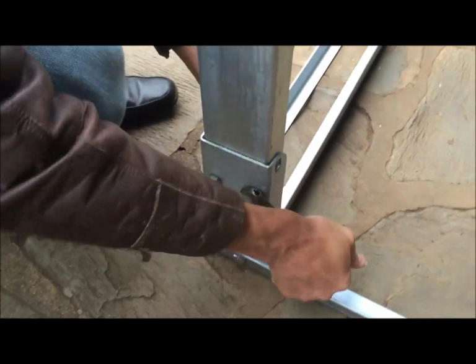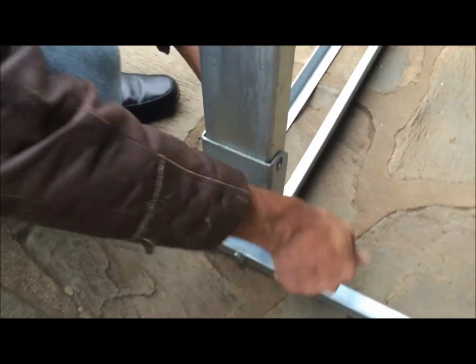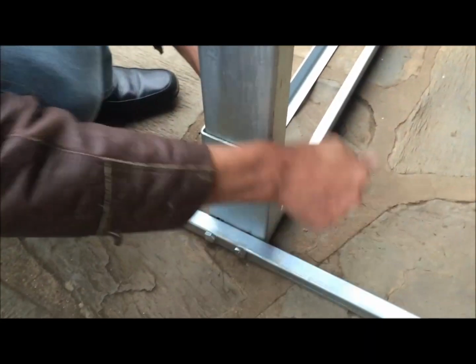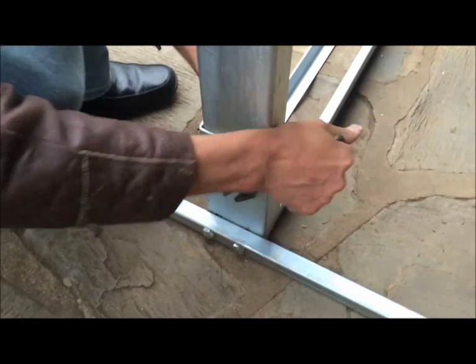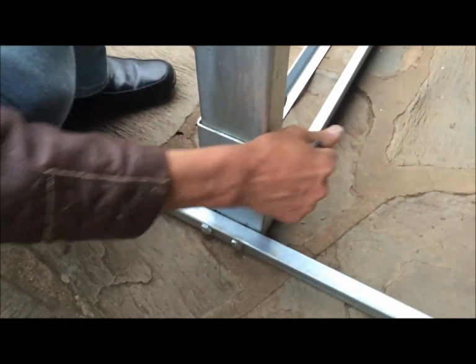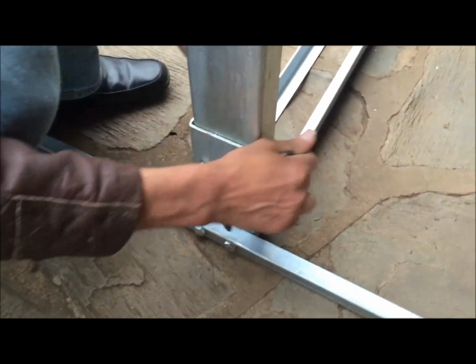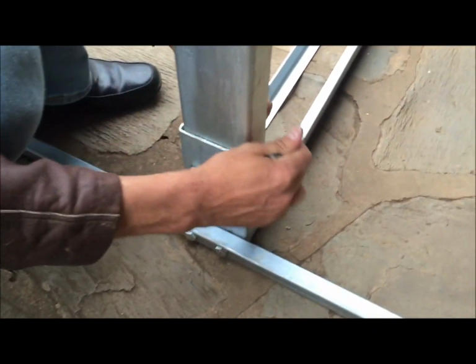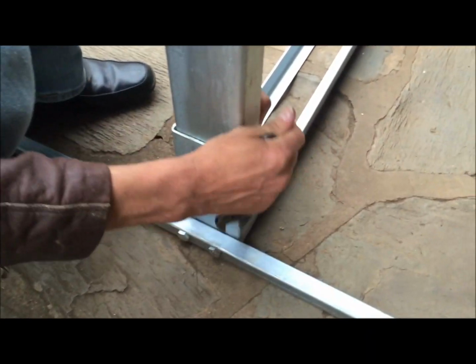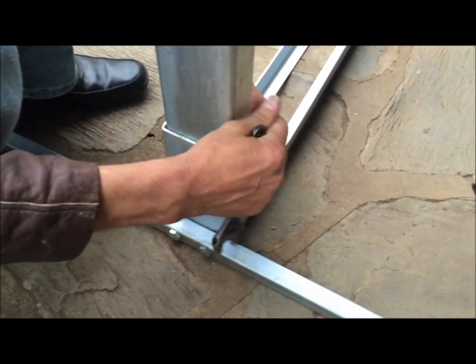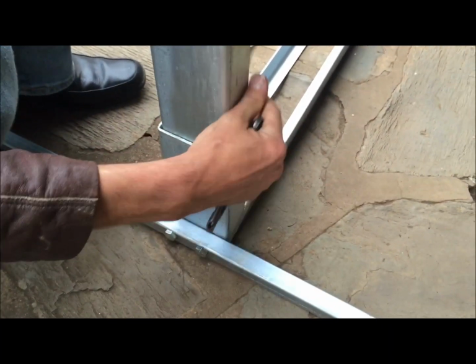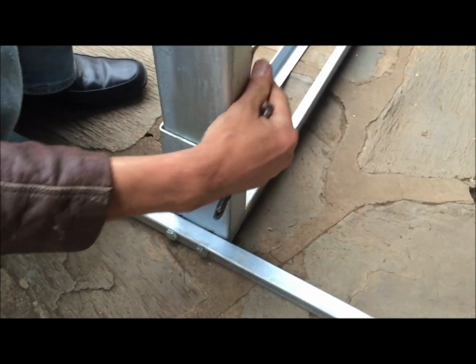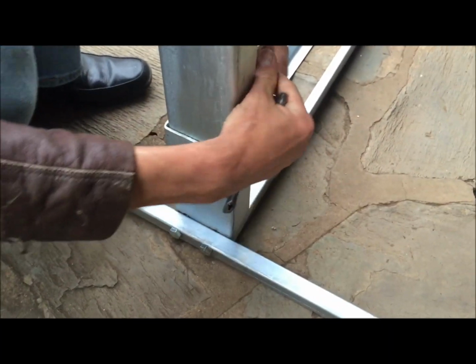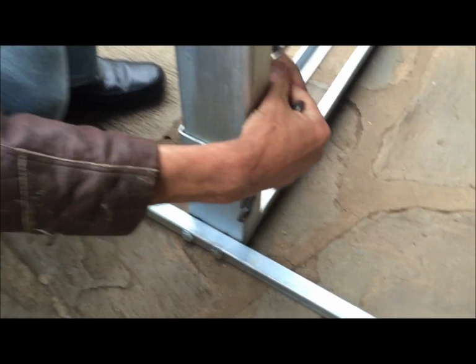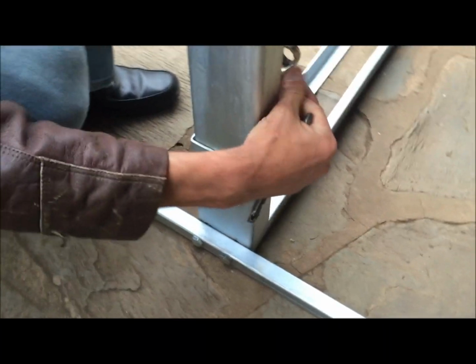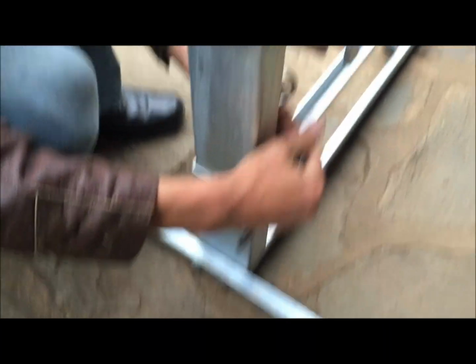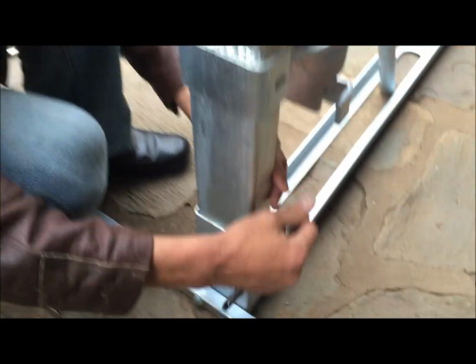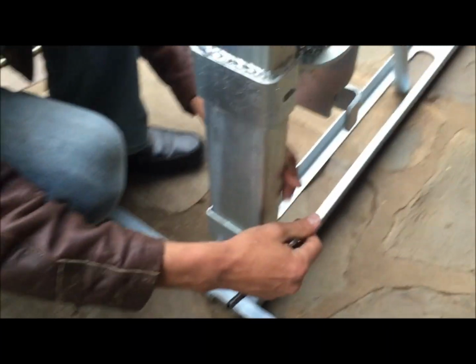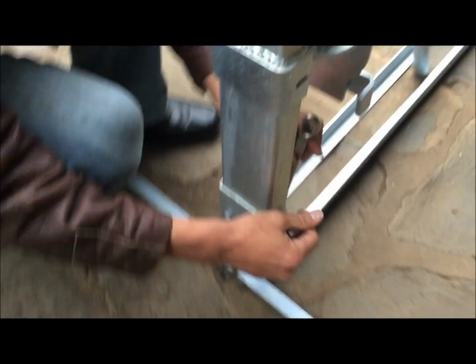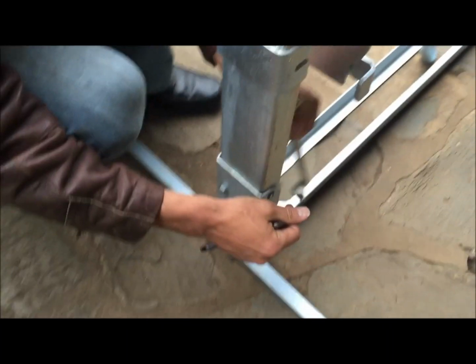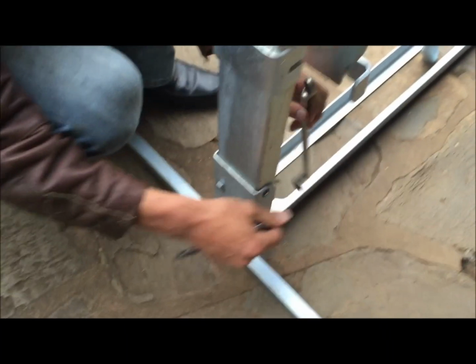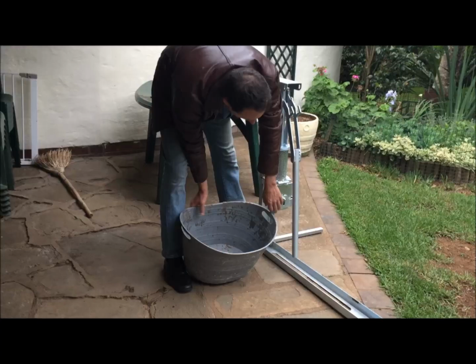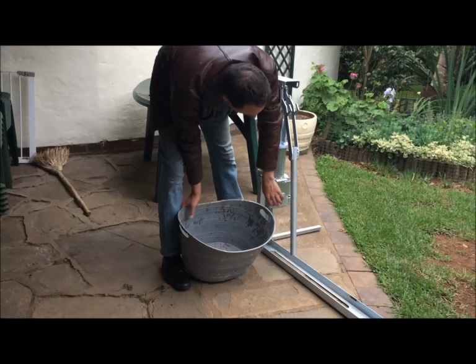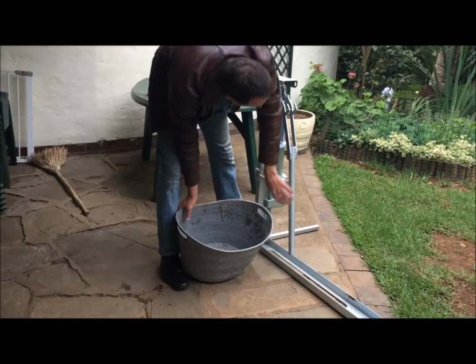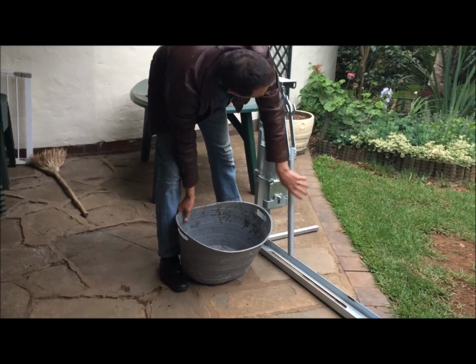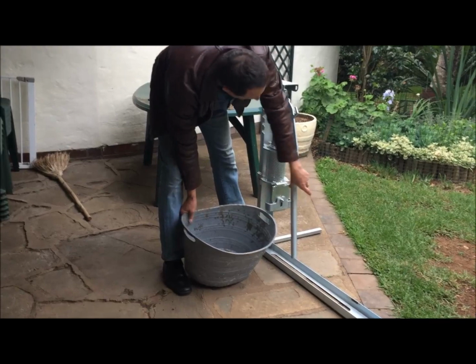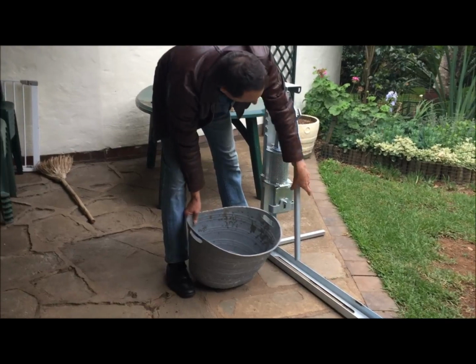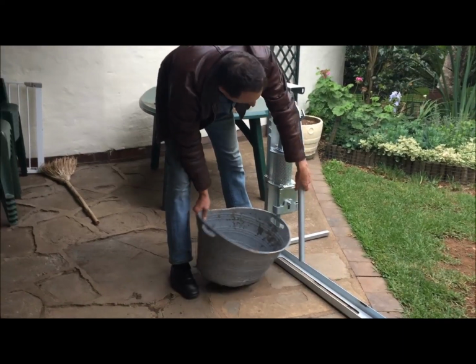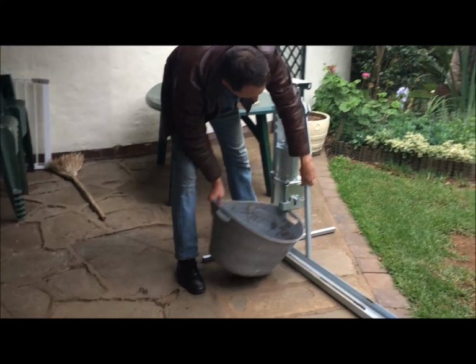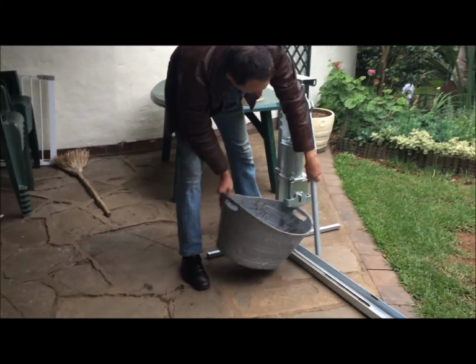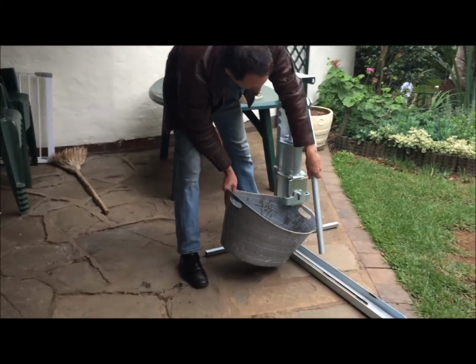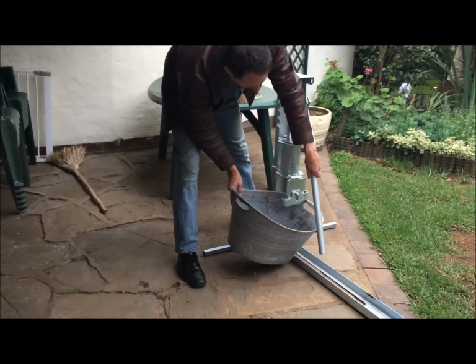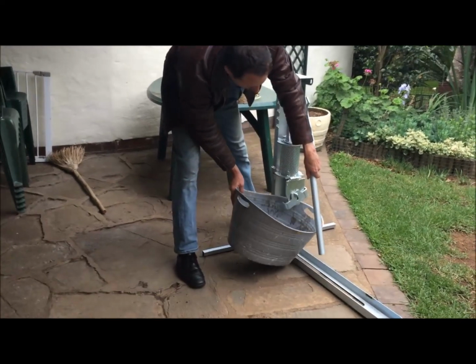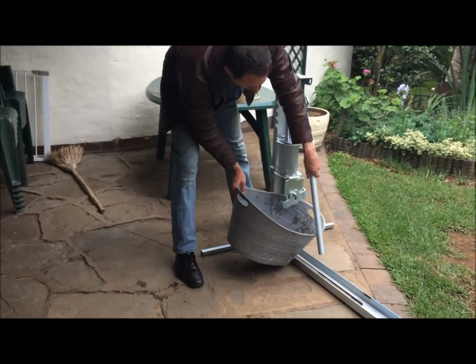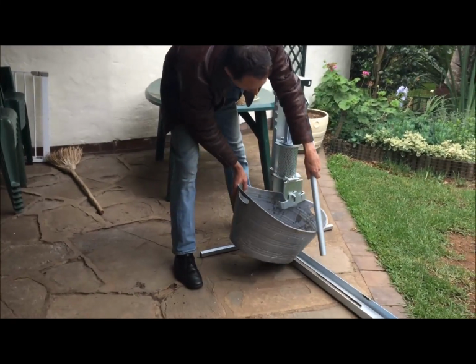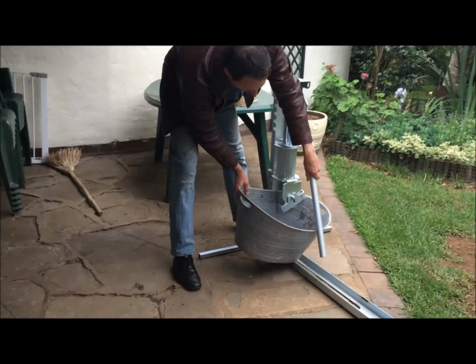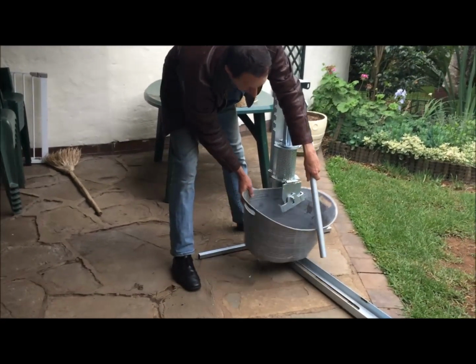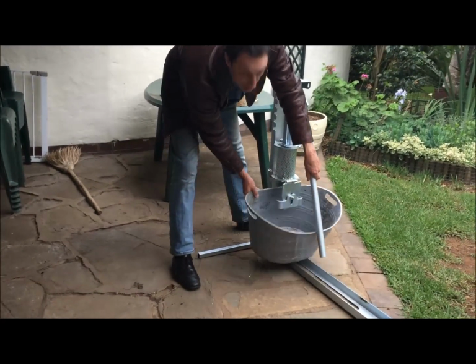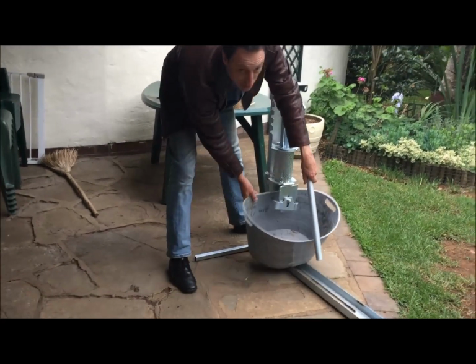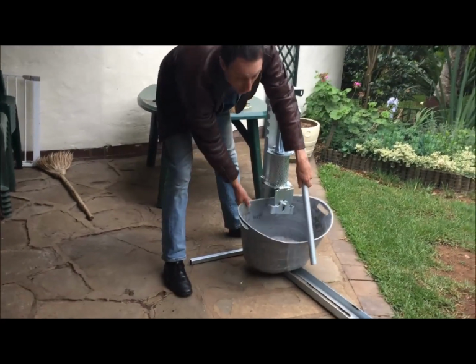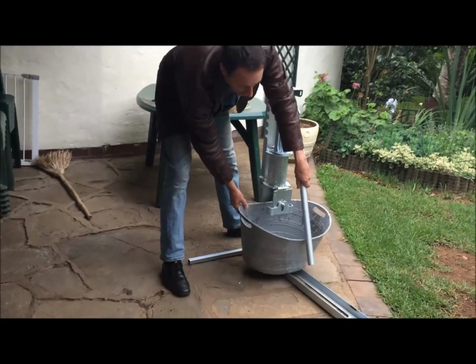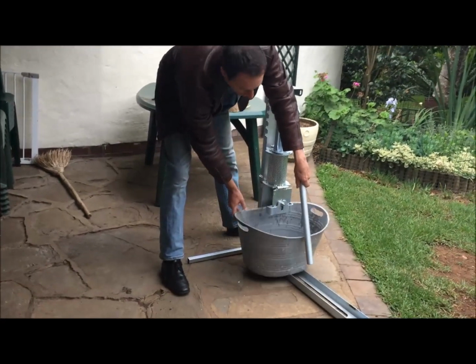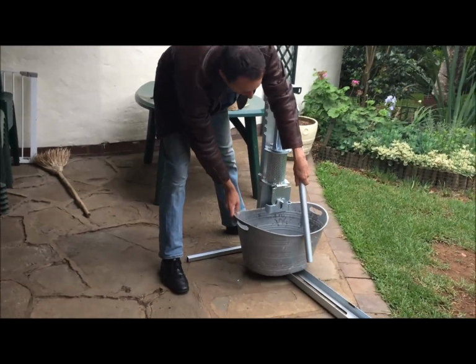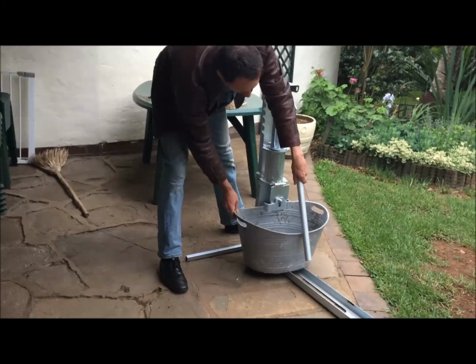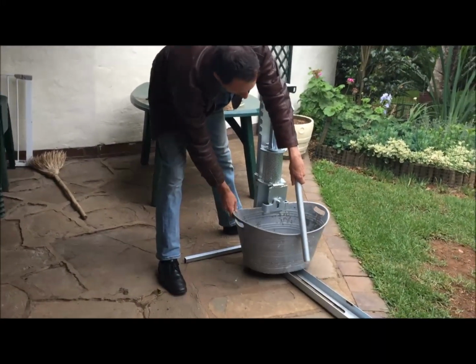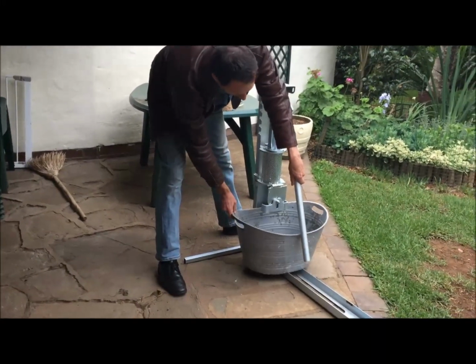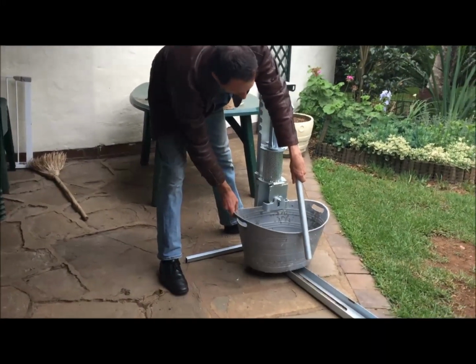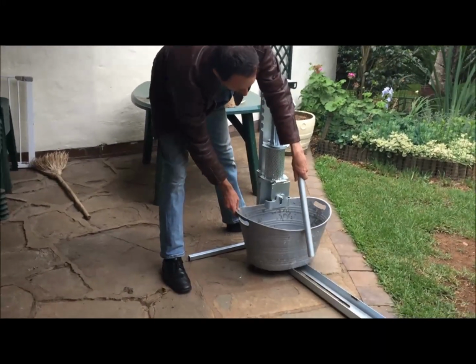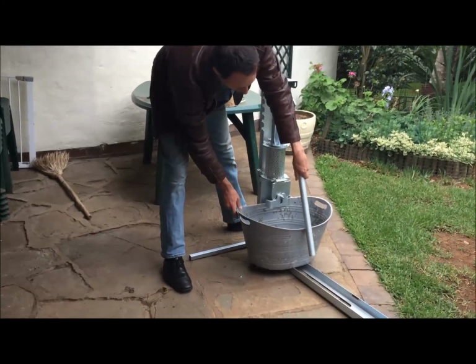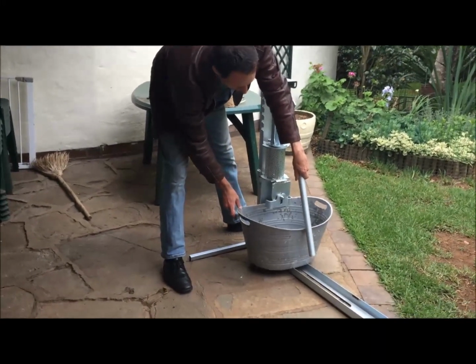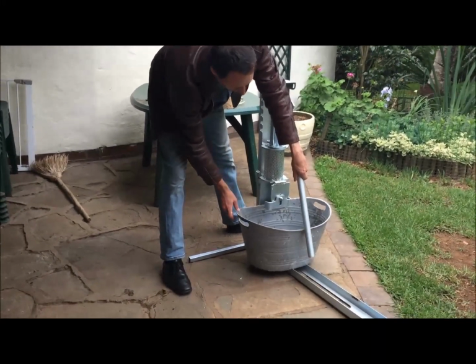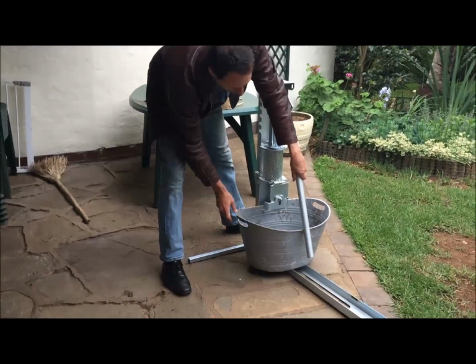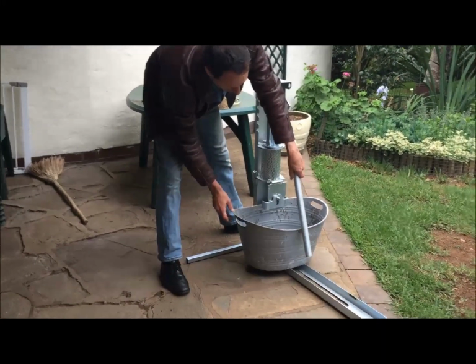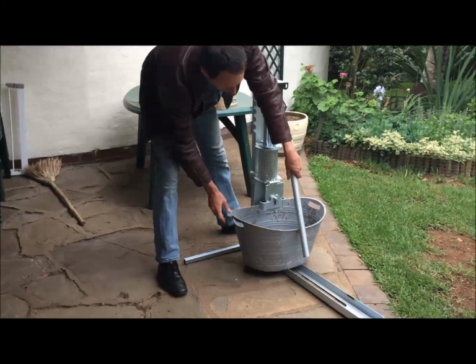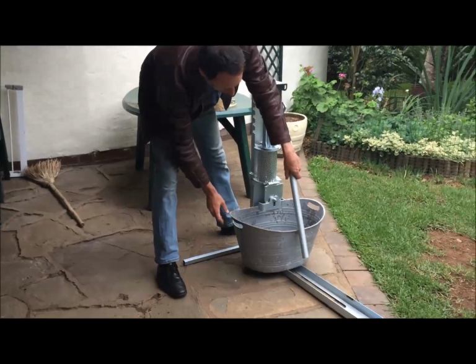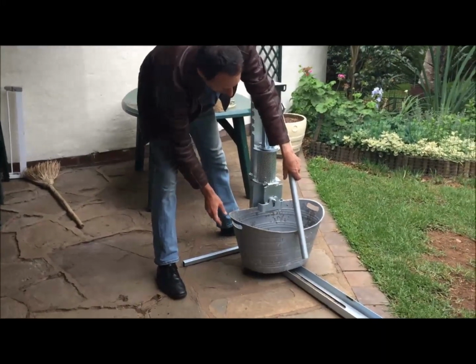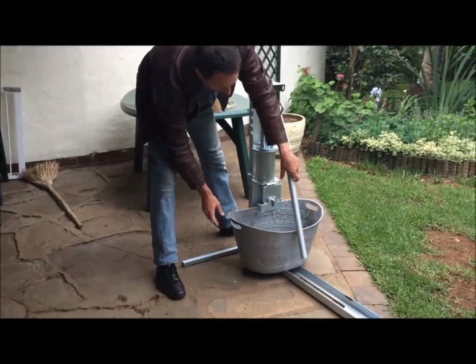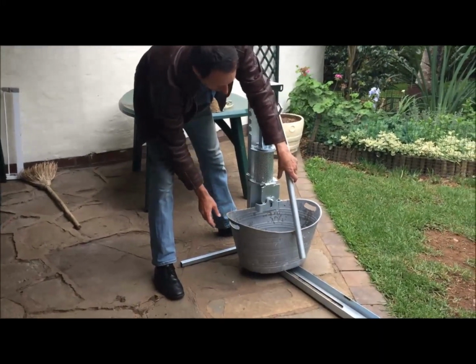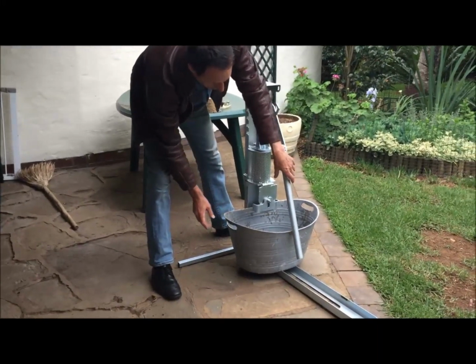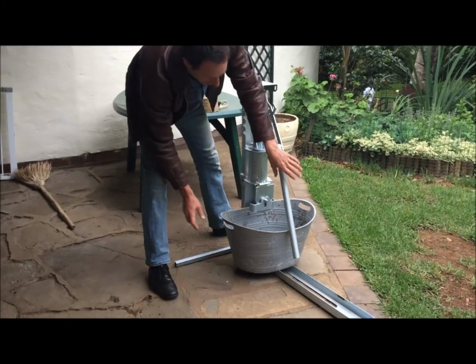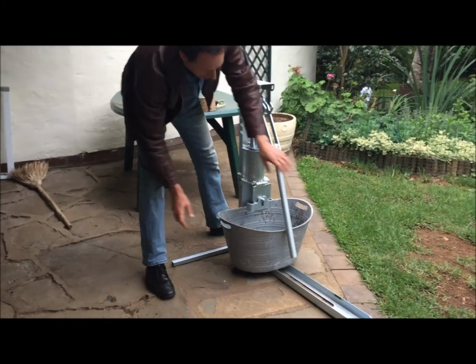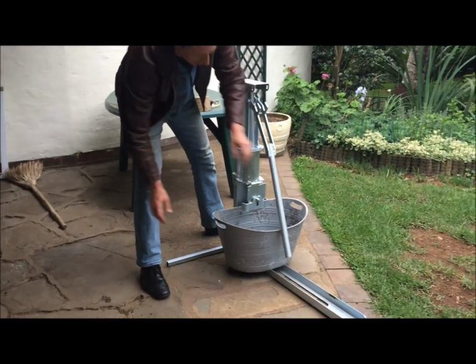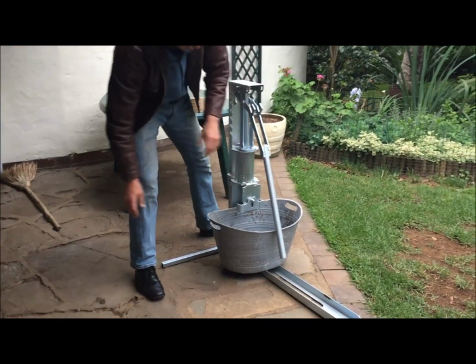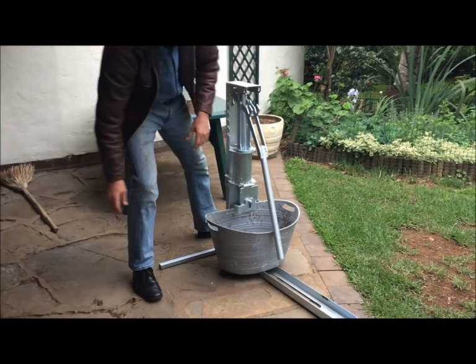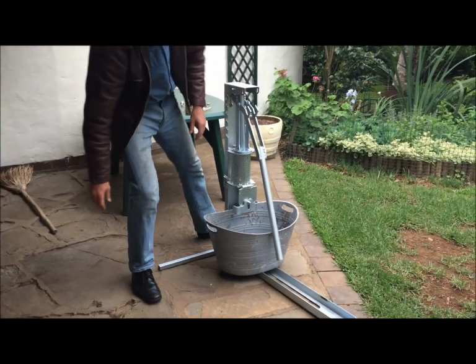Make it quite tight. We are going to be putting this here to catch the water so we can reuse it, recycle it.